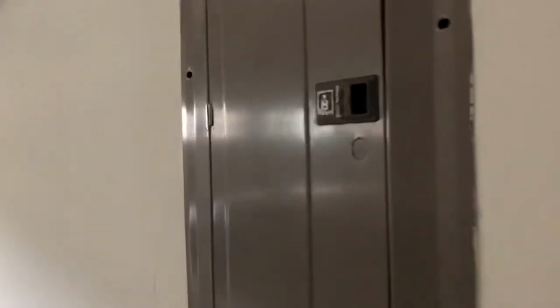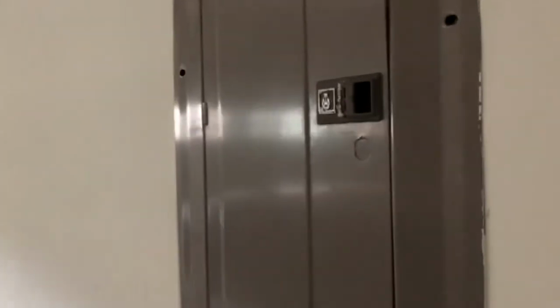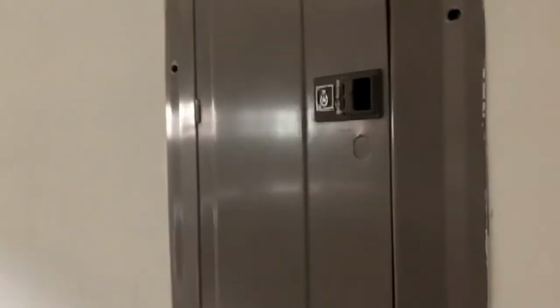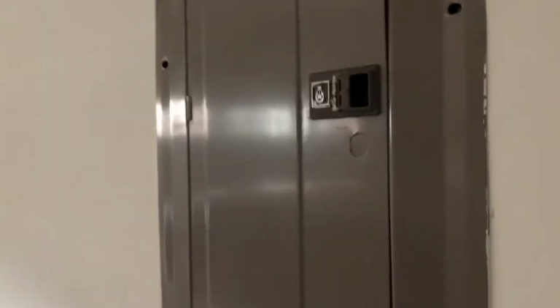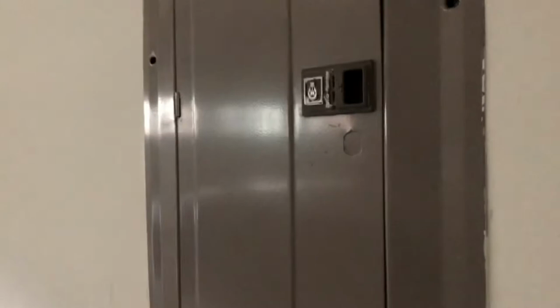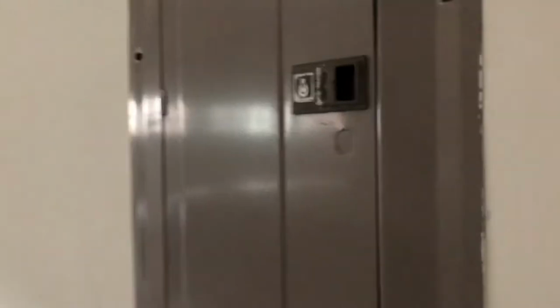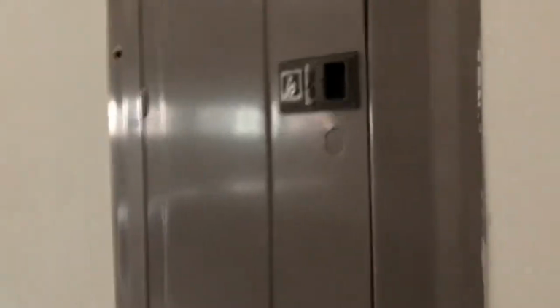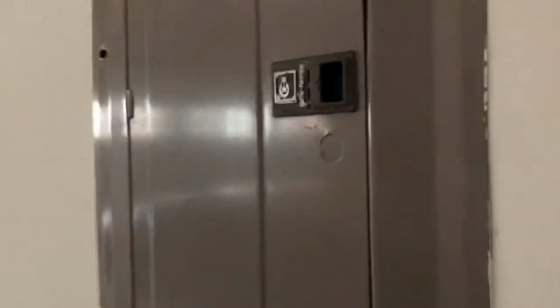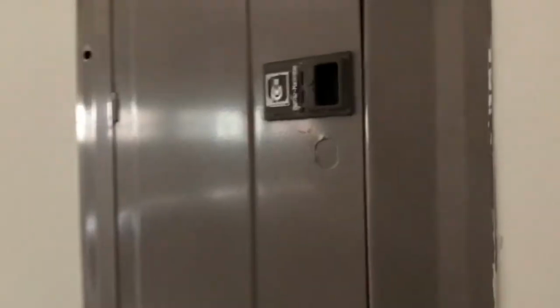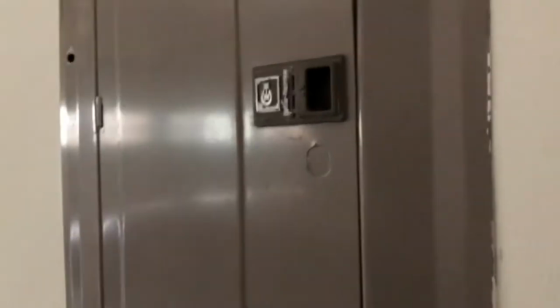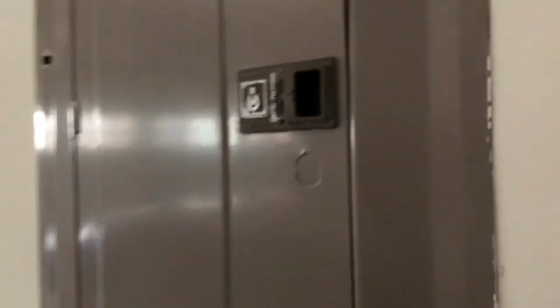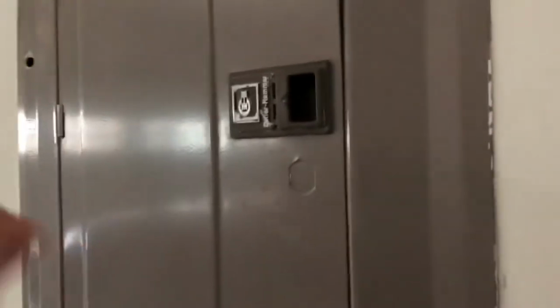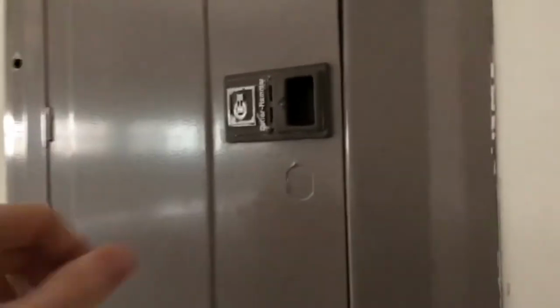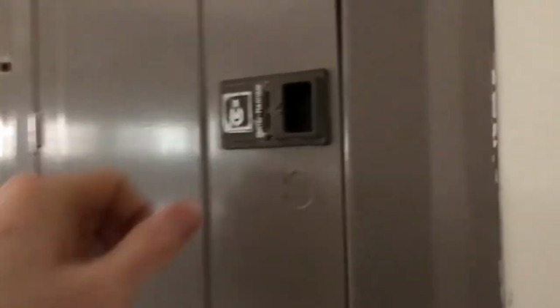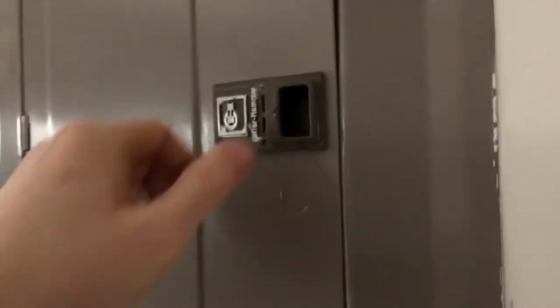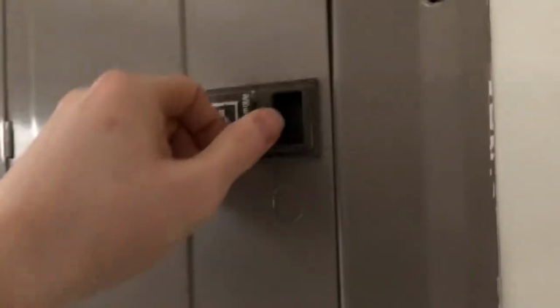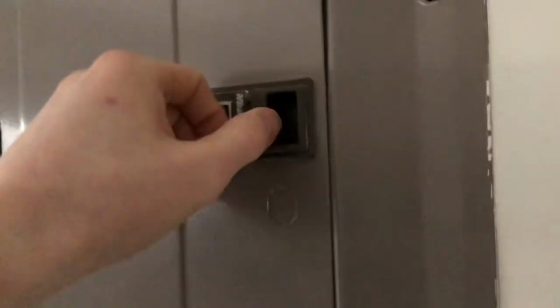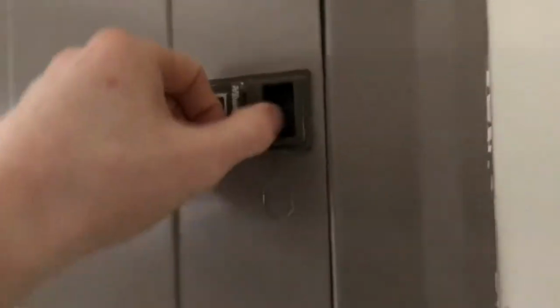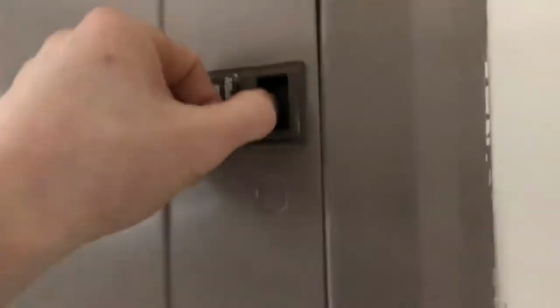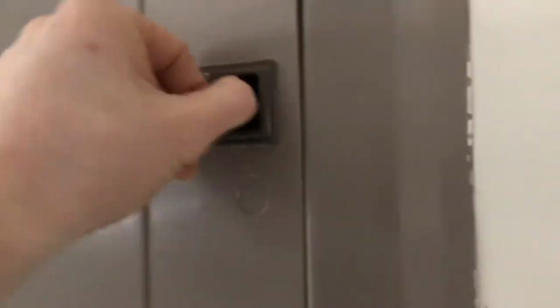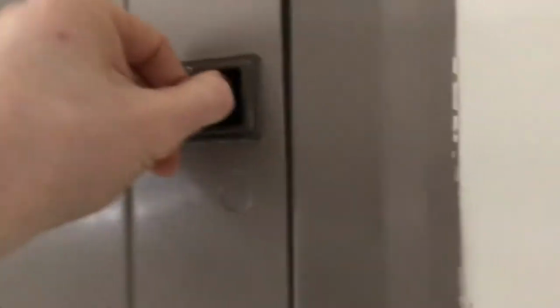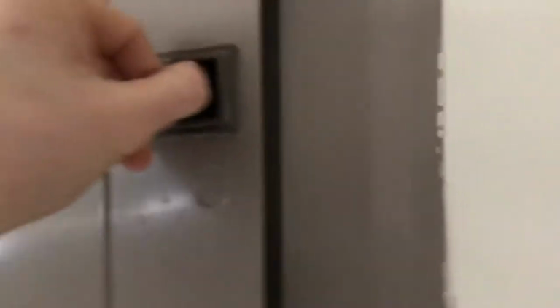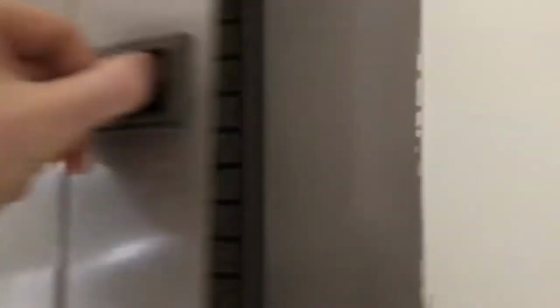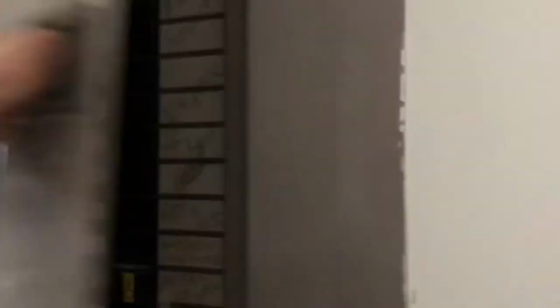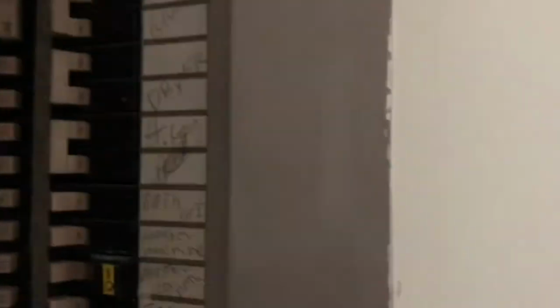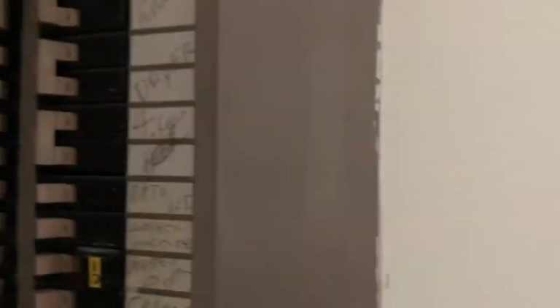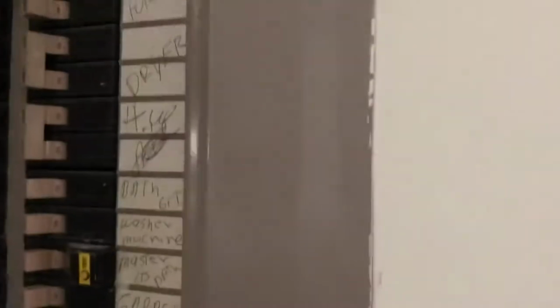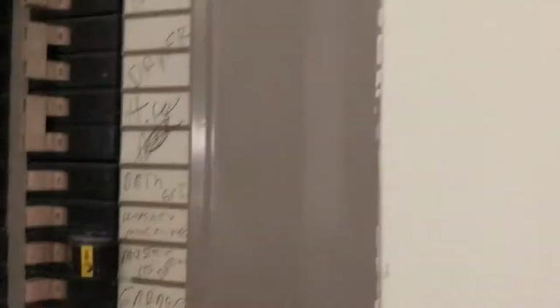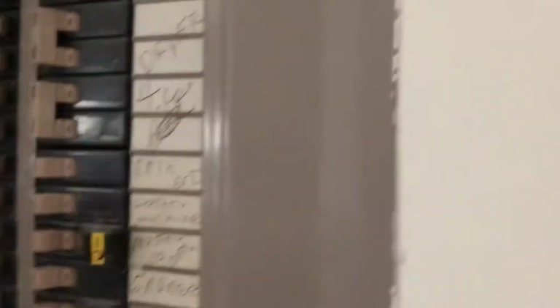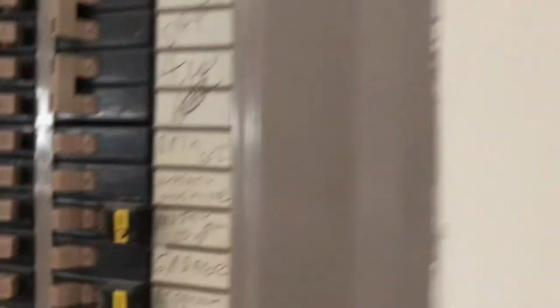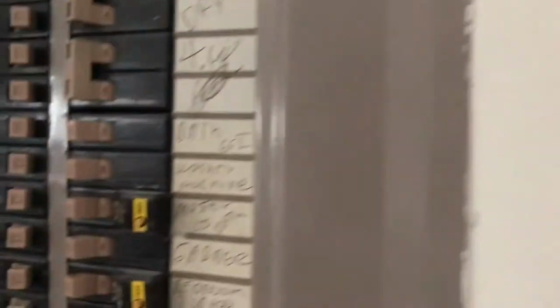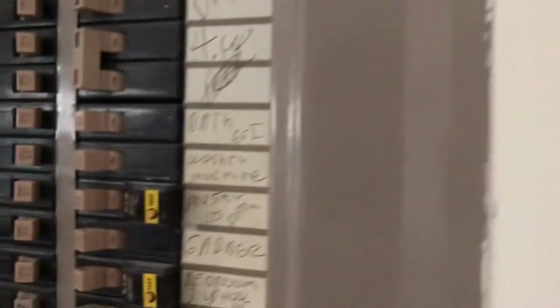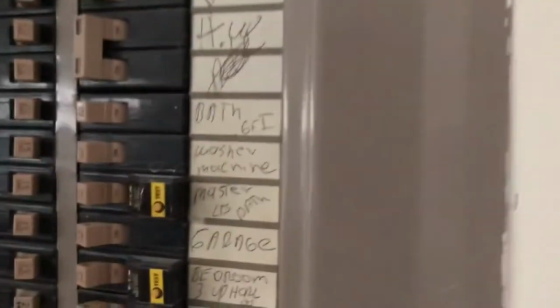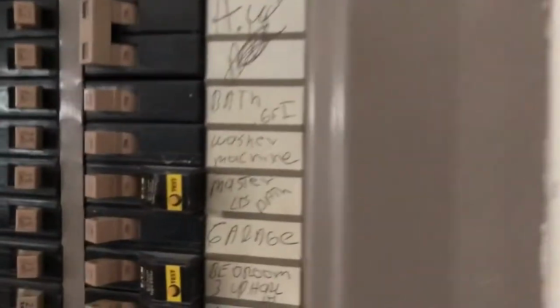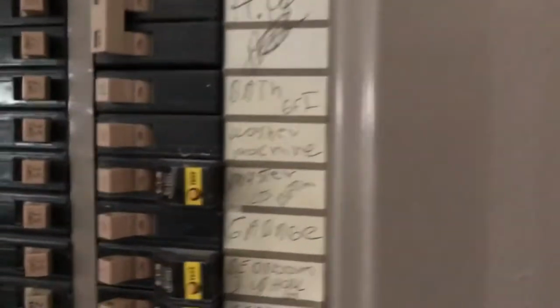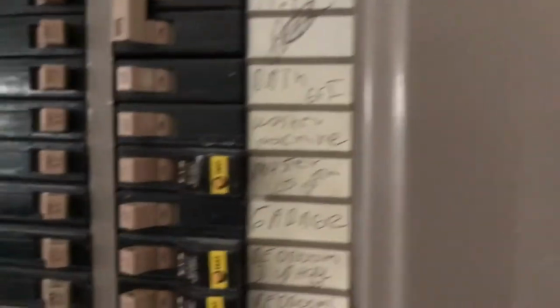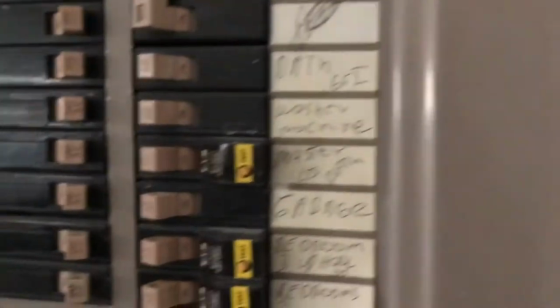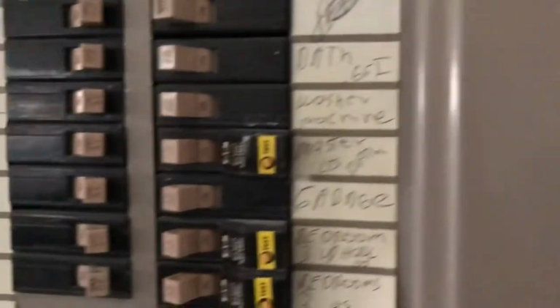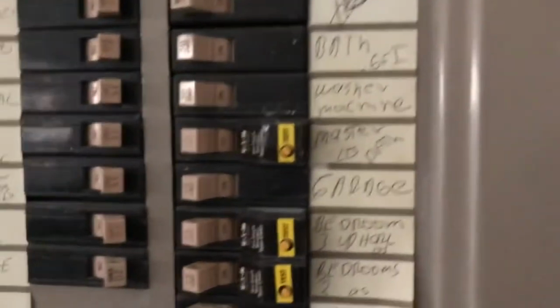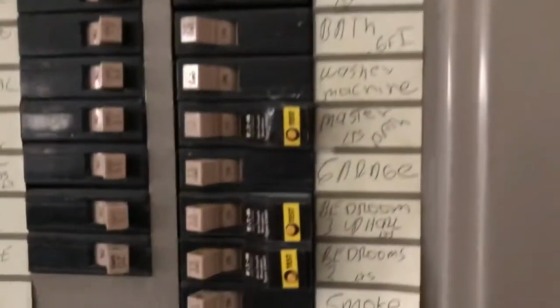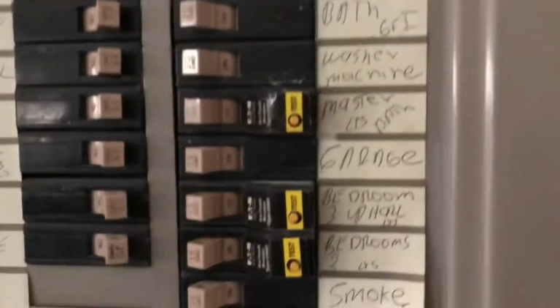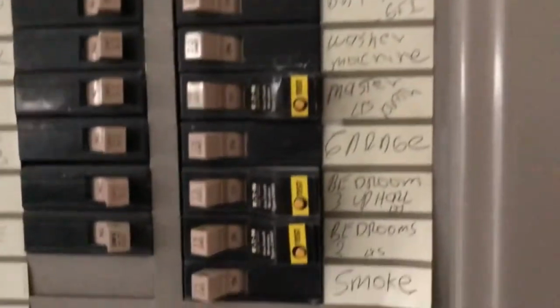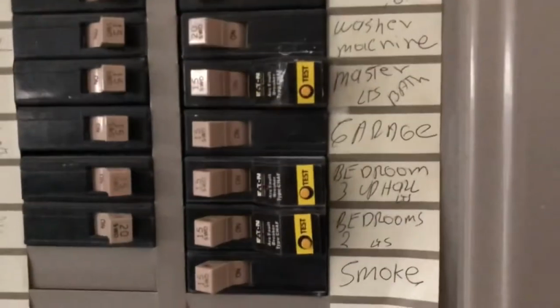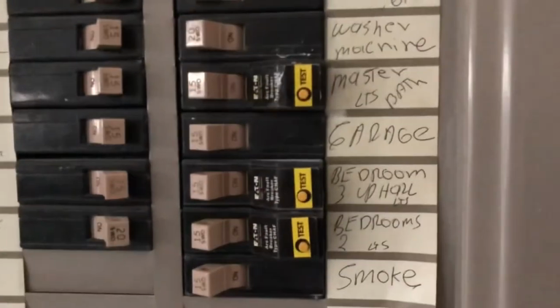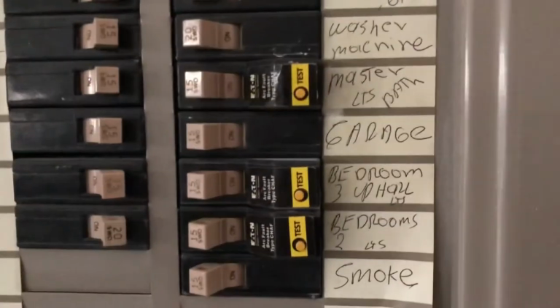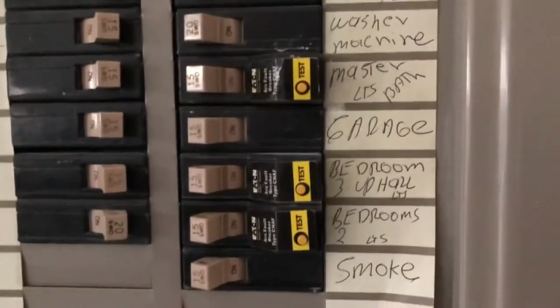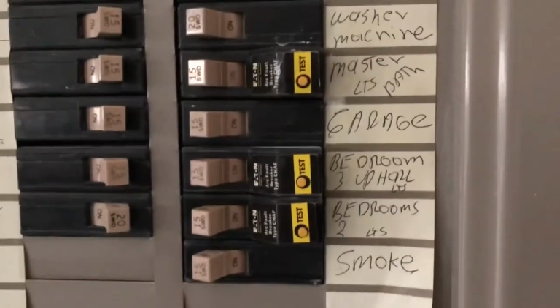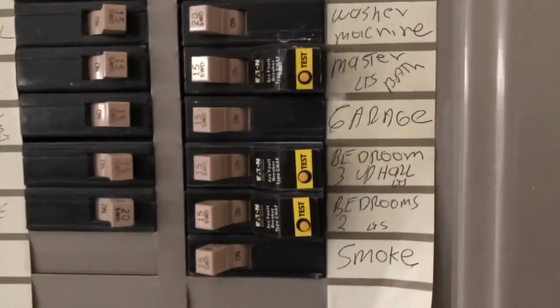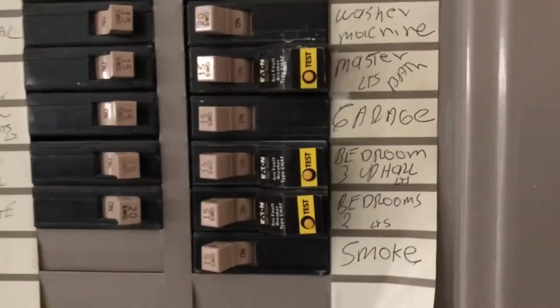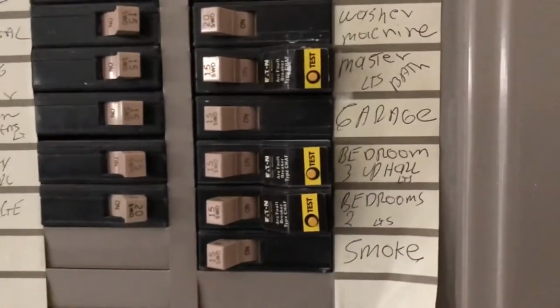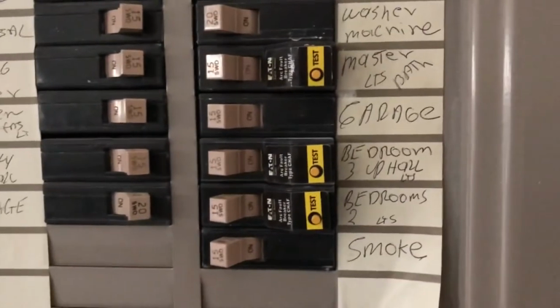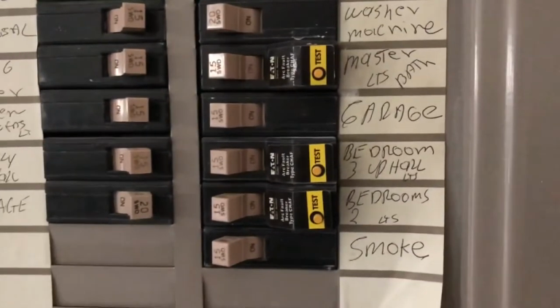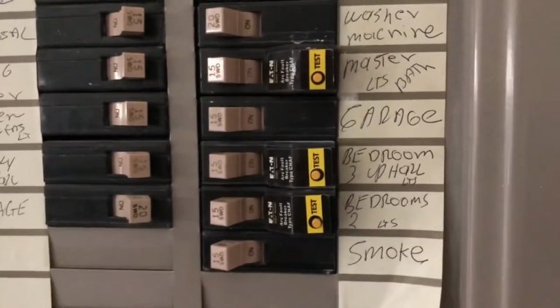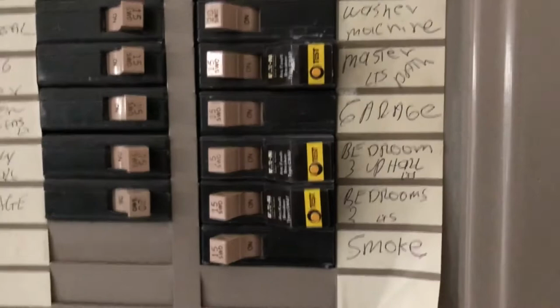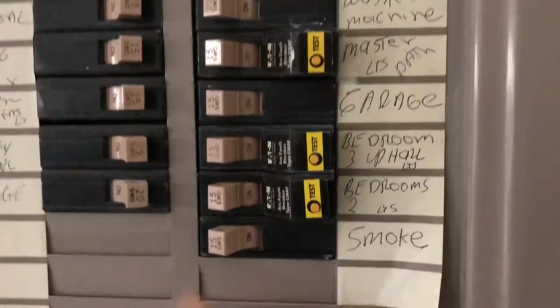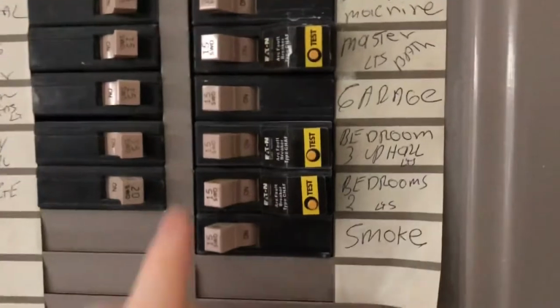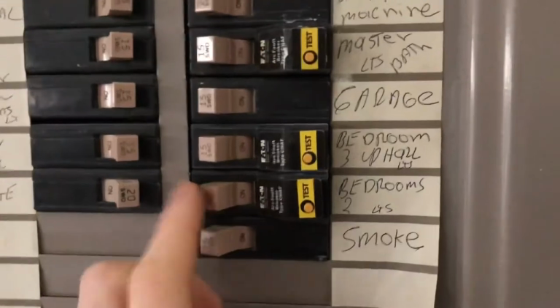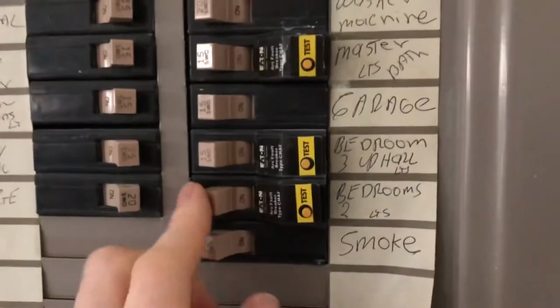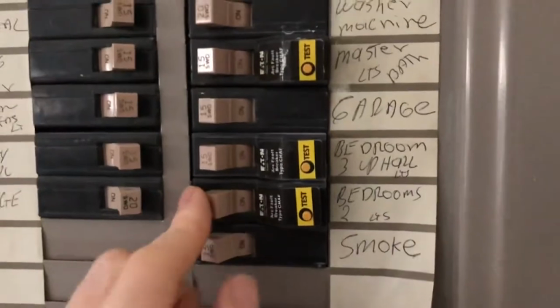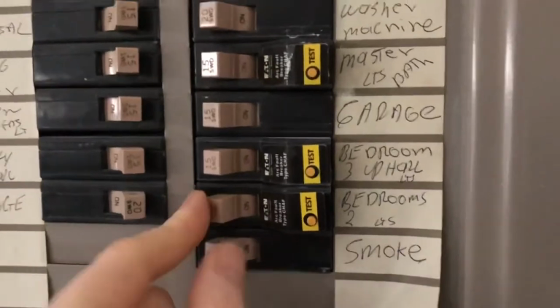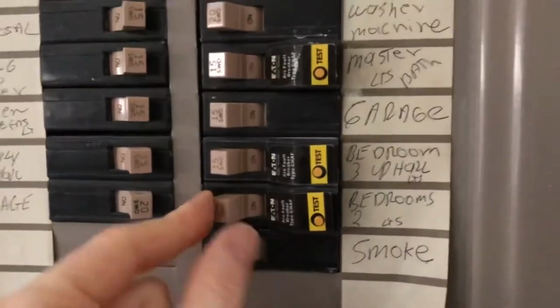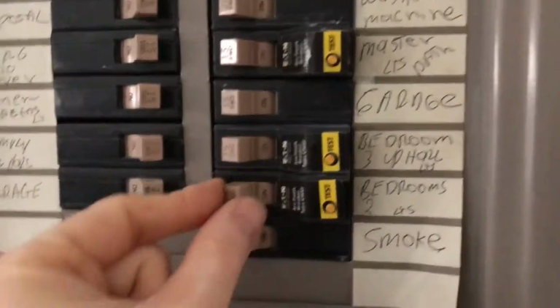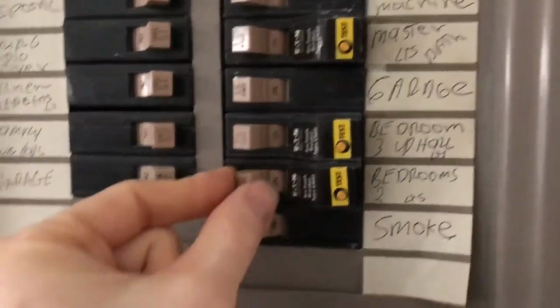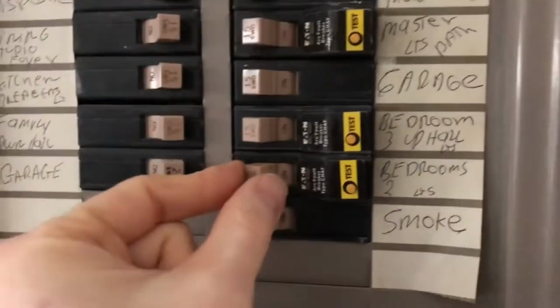First thing first, we need to make sure we turn off the breaker for the room. For my house, it's the bedroom.